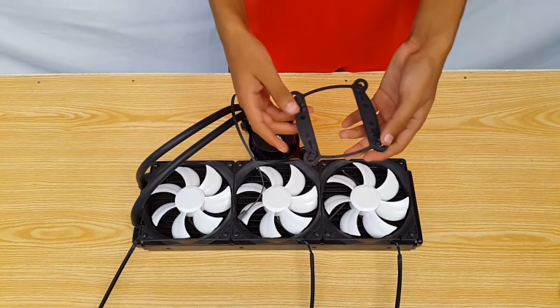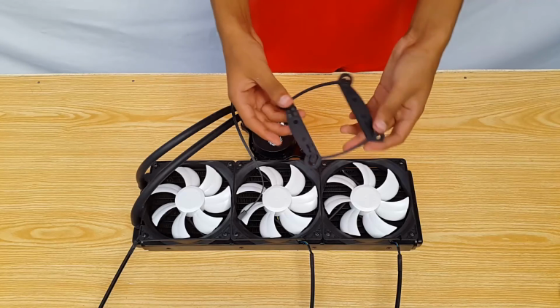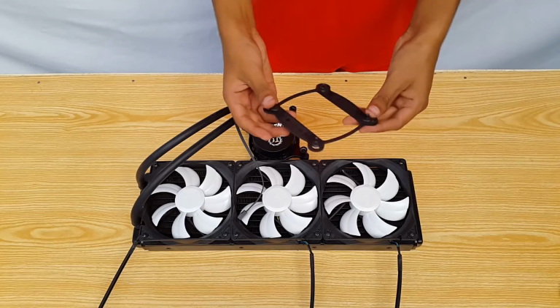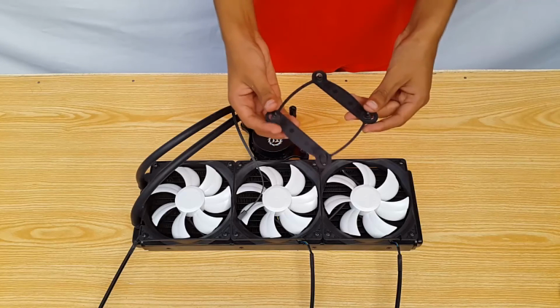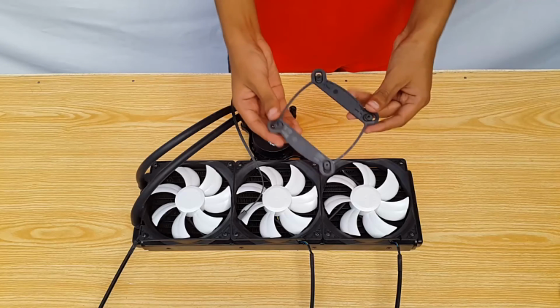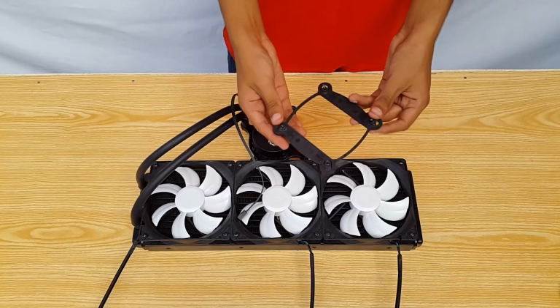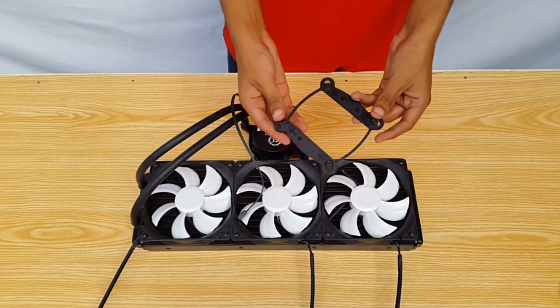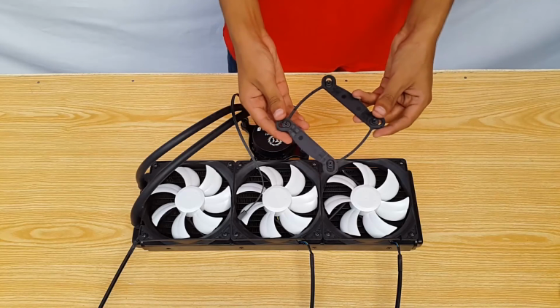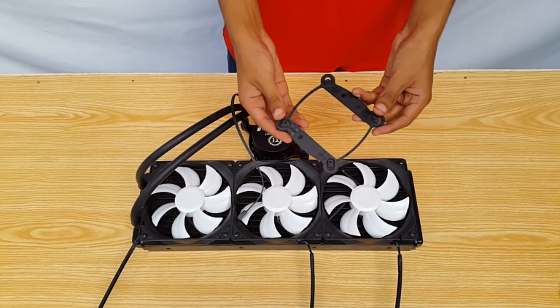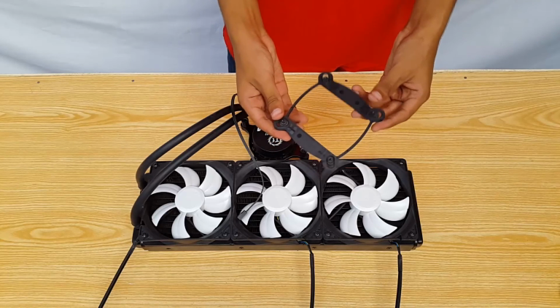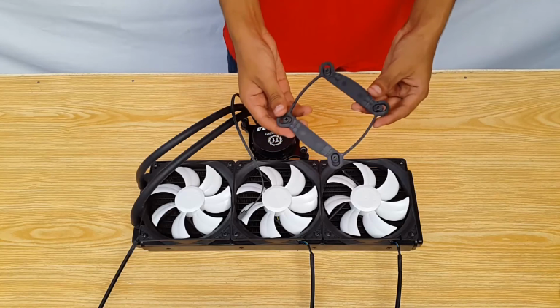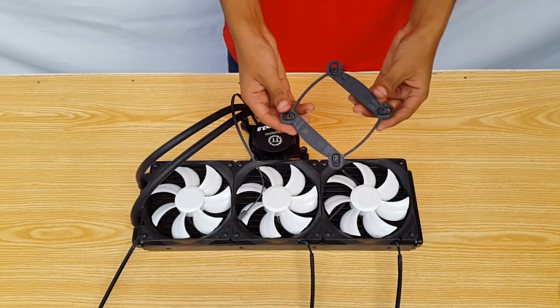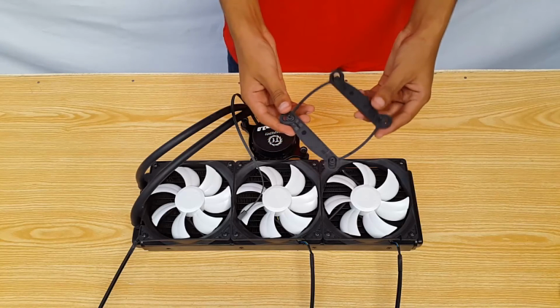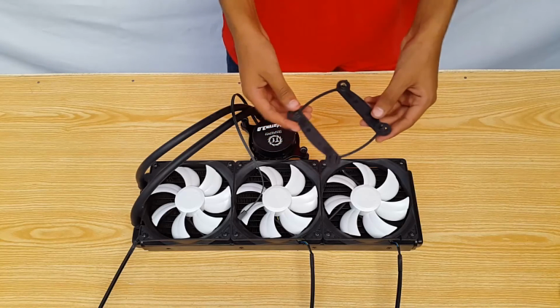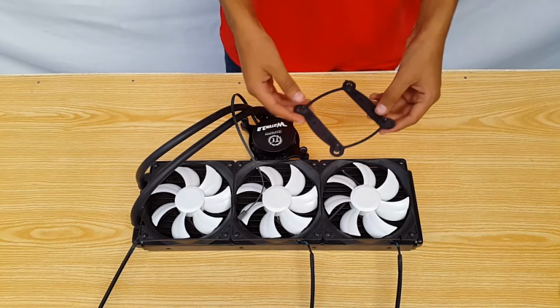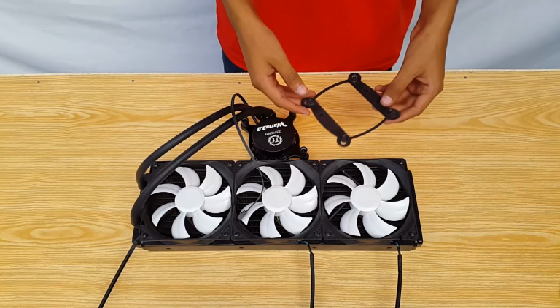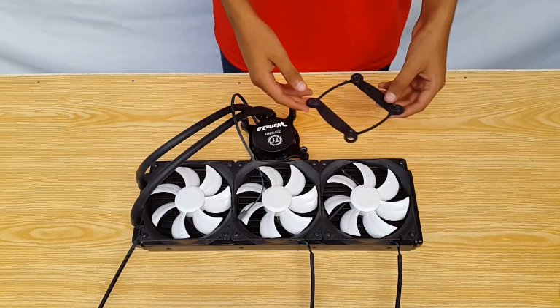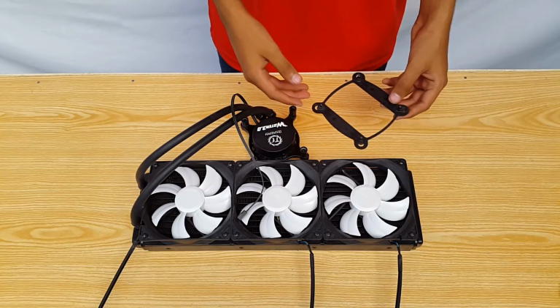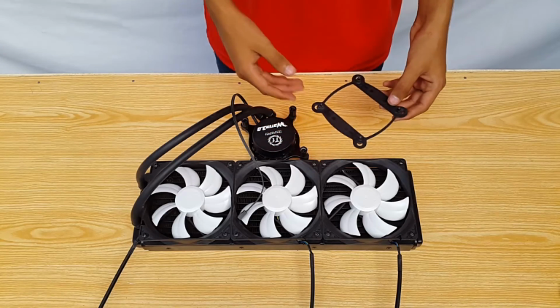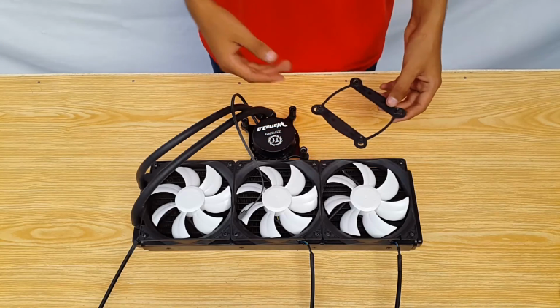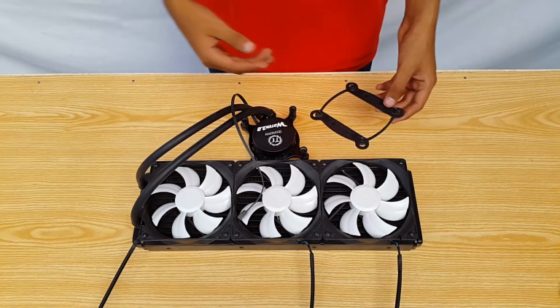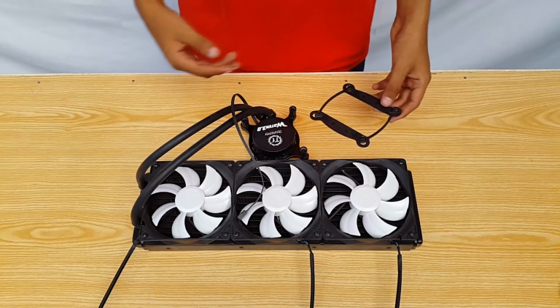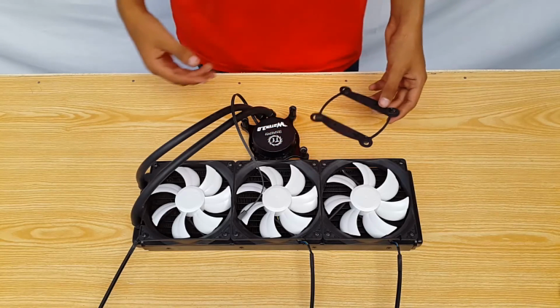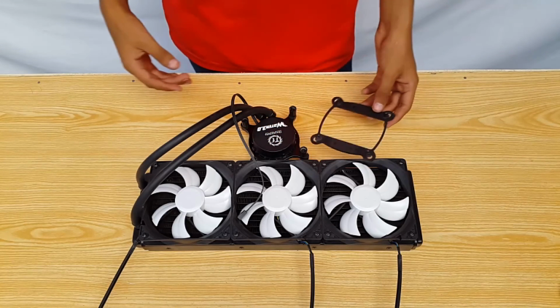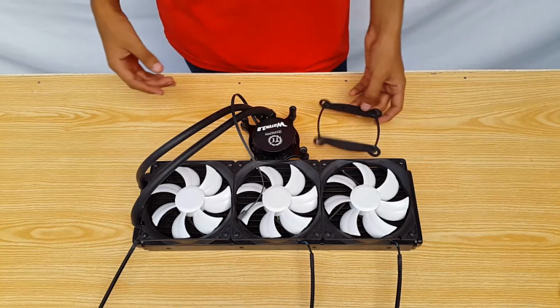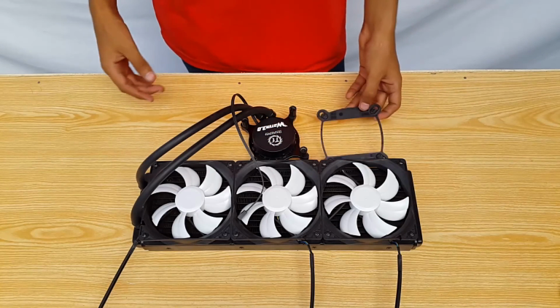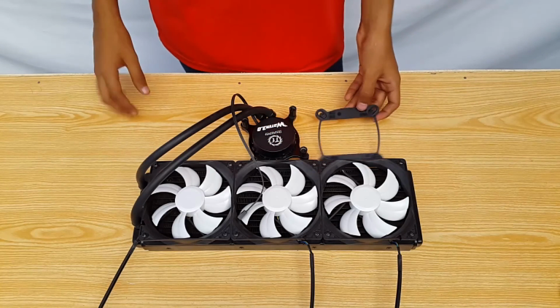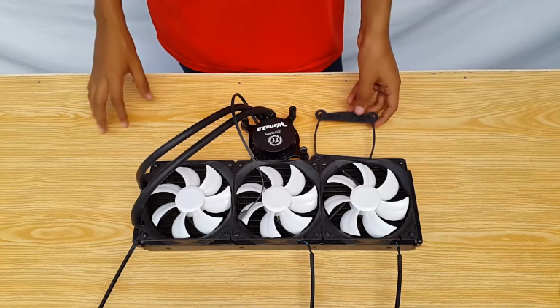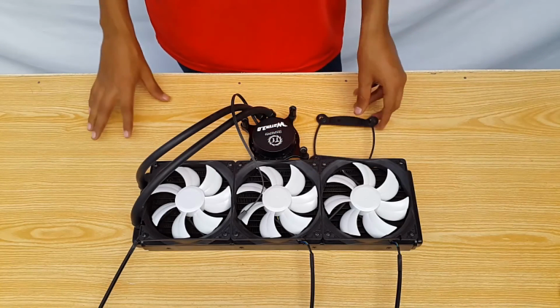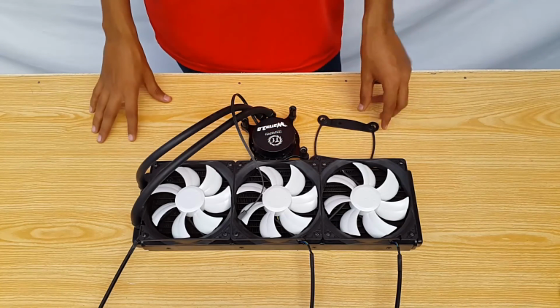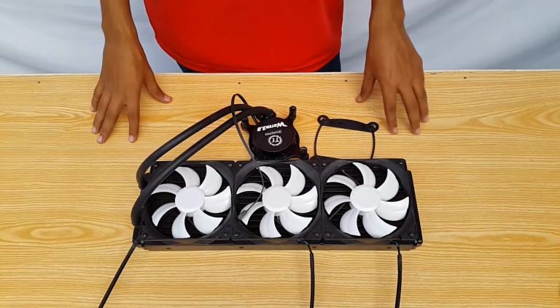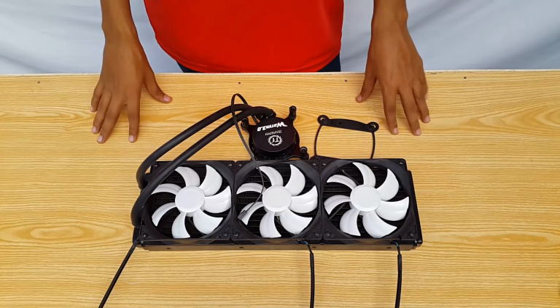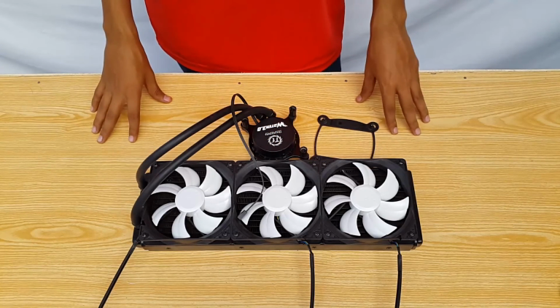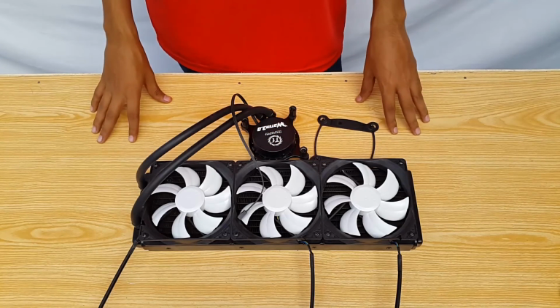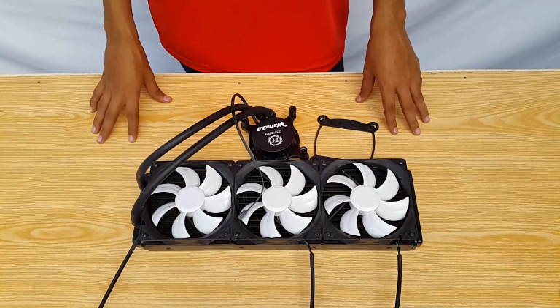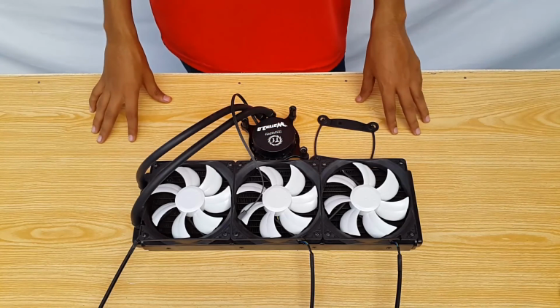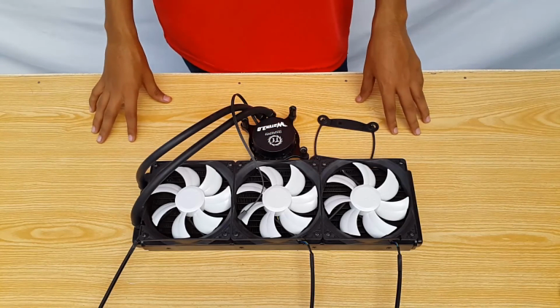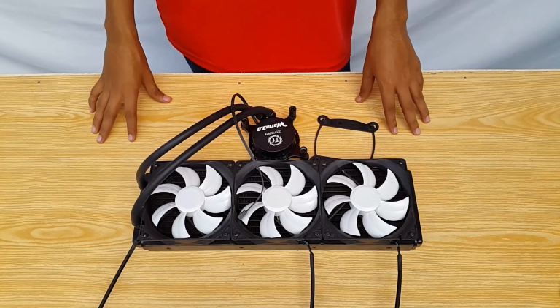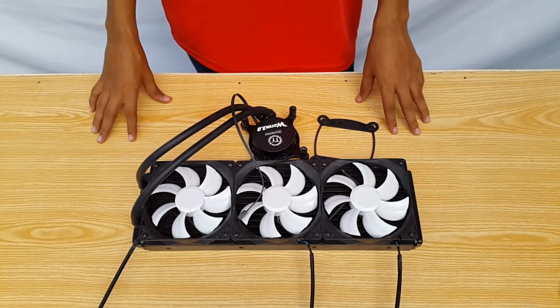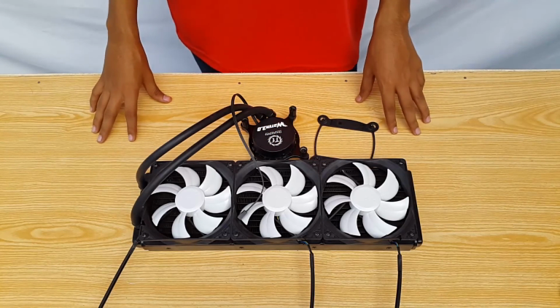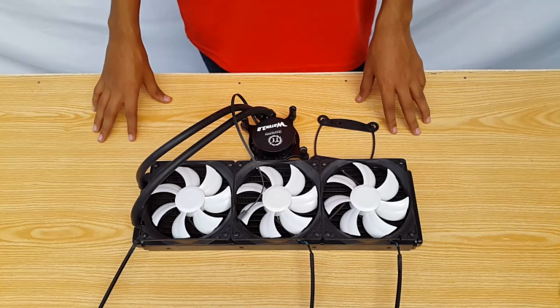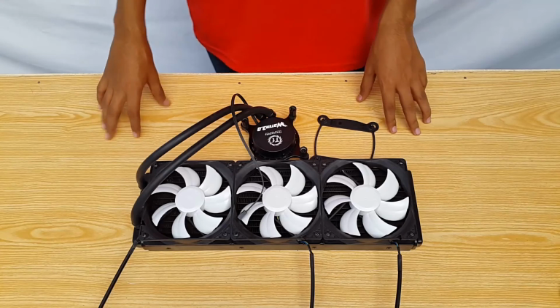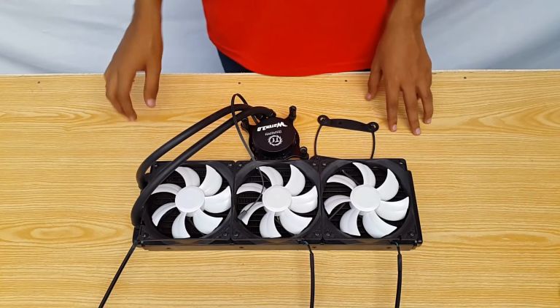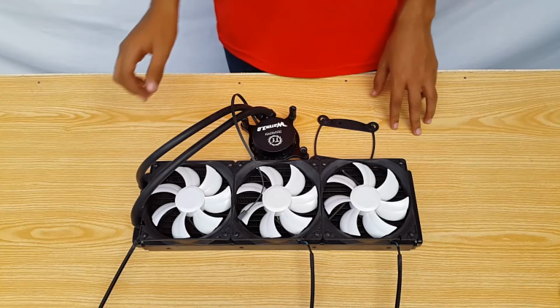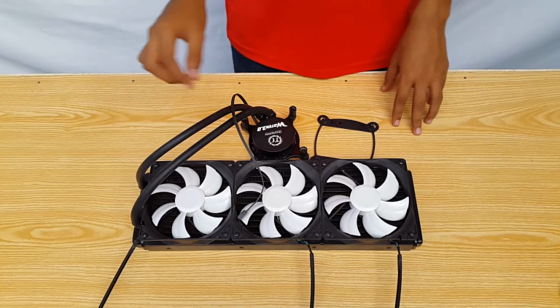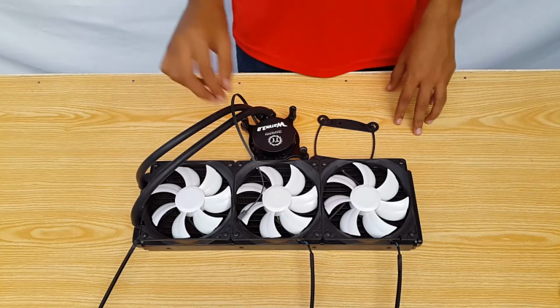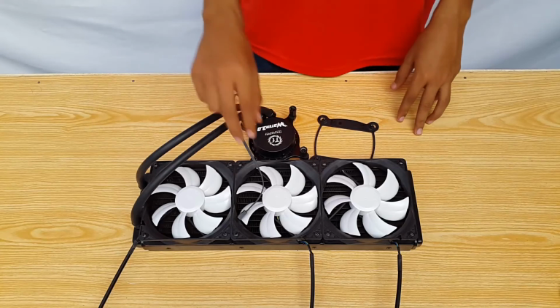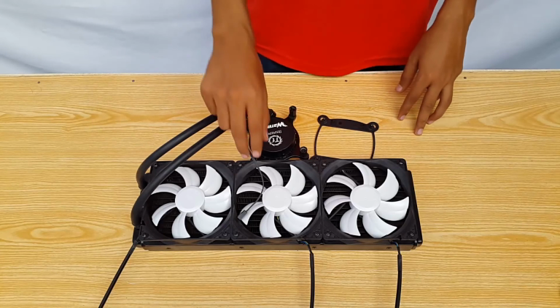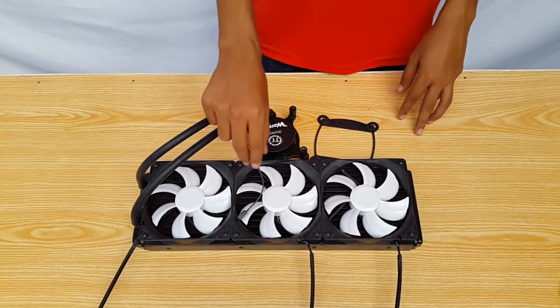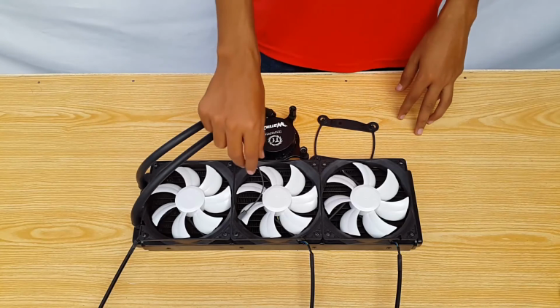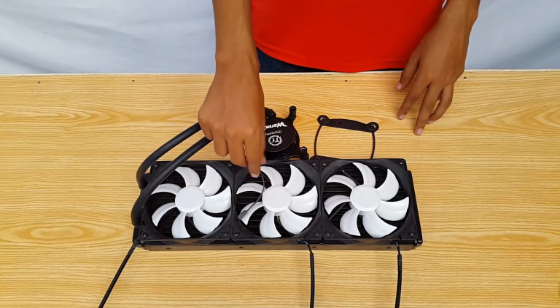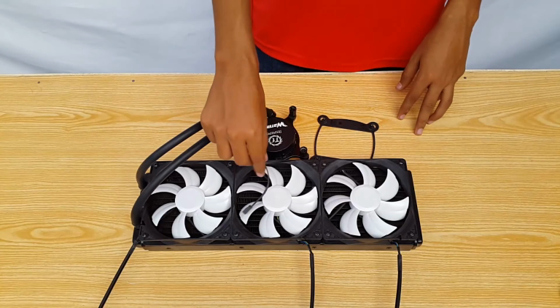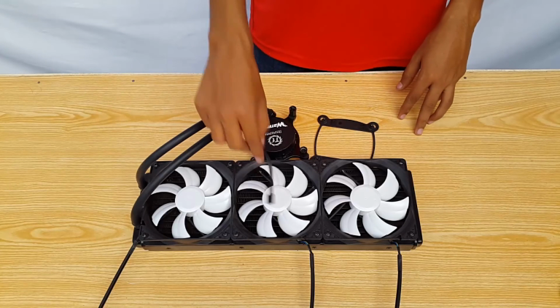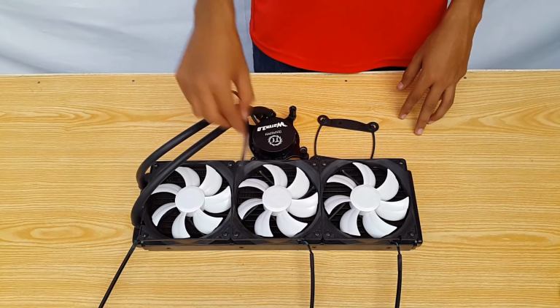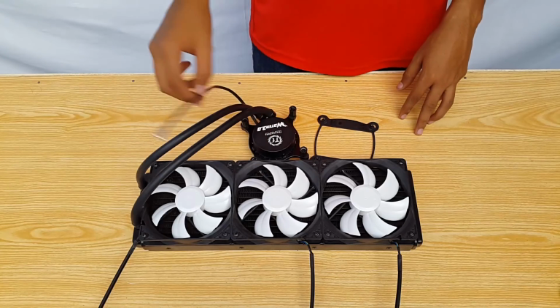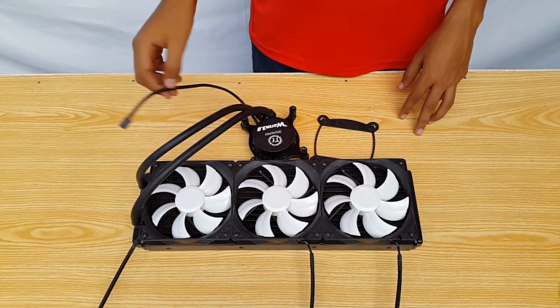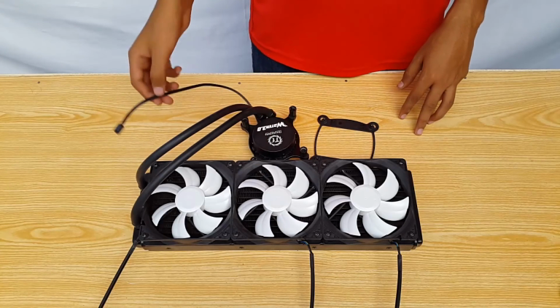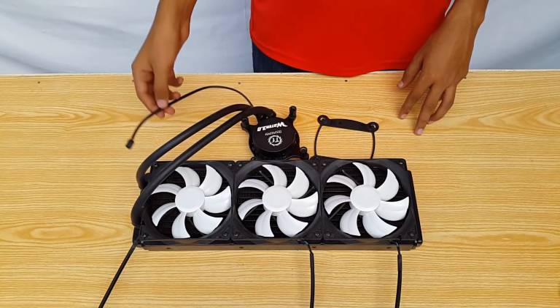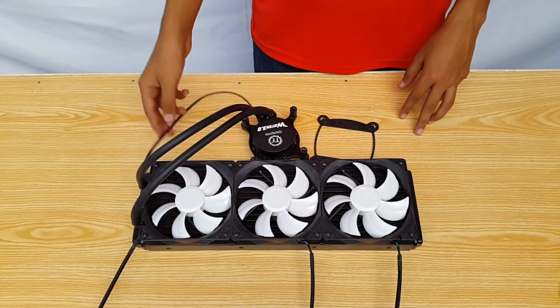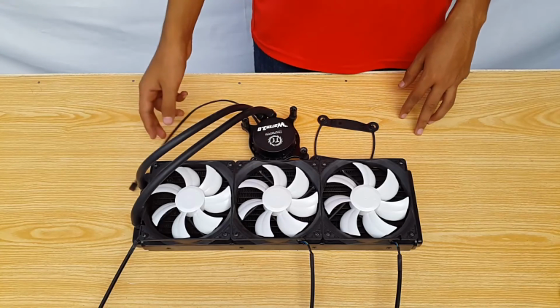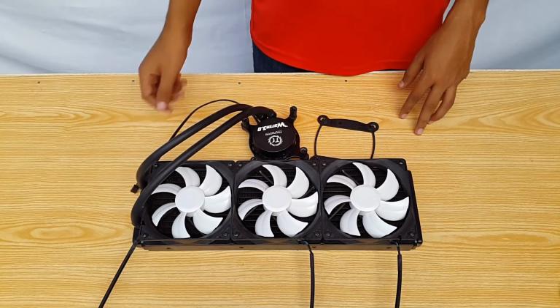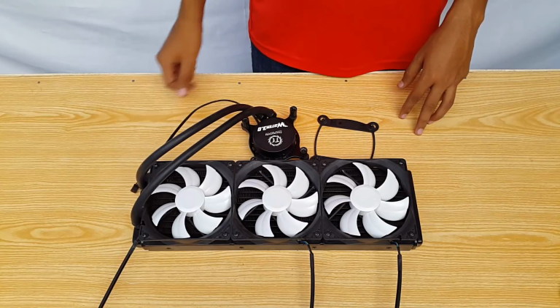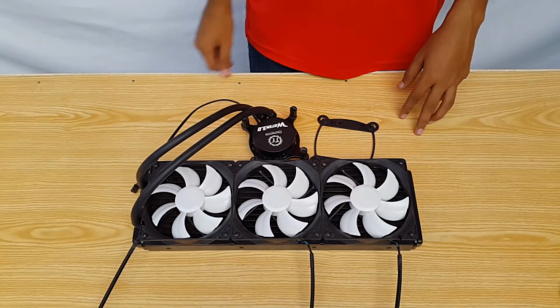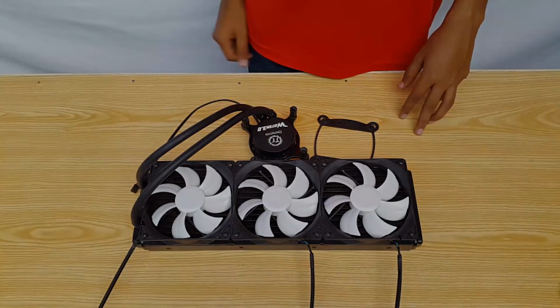So next up I'll be doing a complete Thermaltake Core P3 build video in which I'll show you how to install the Water 3.0 Ultimate as well, so don't forget to check that out. I'm Amit Kazim, out.